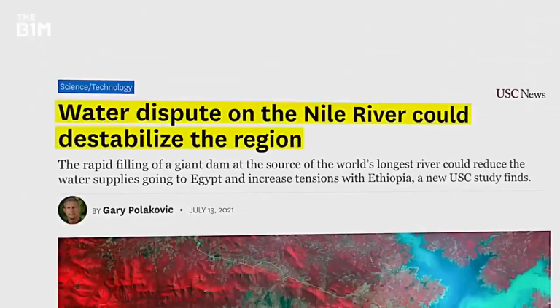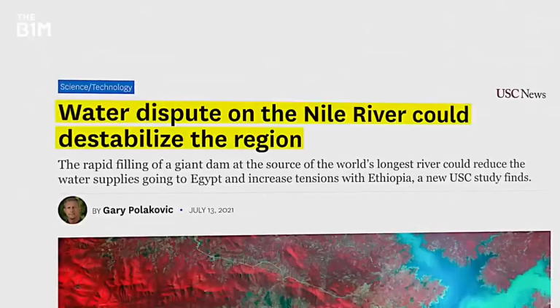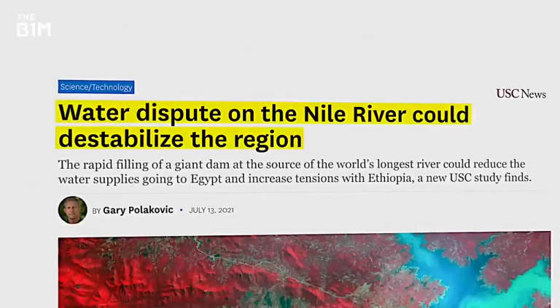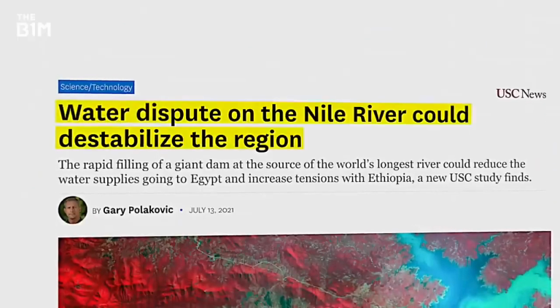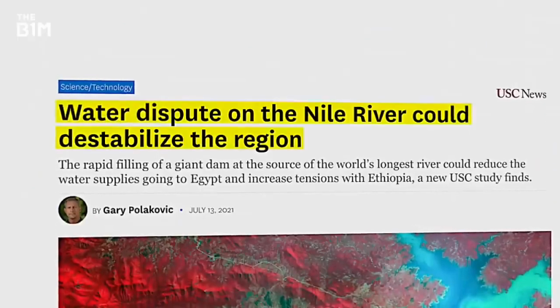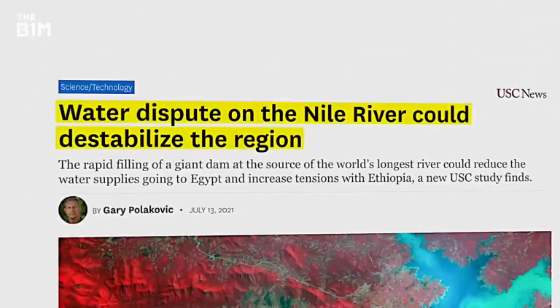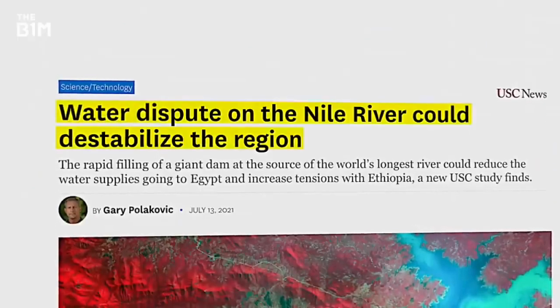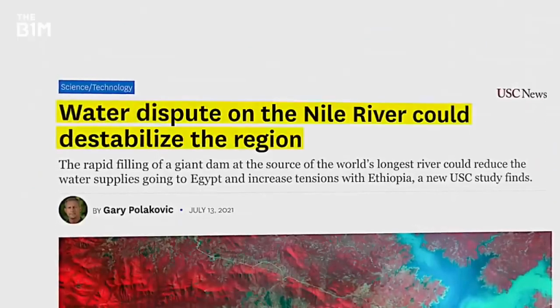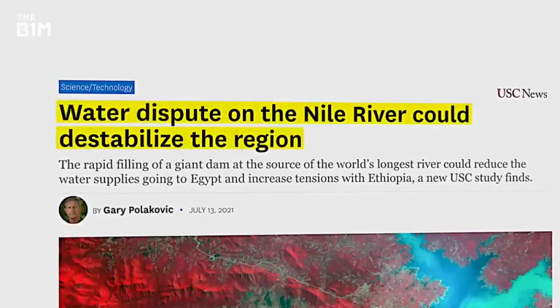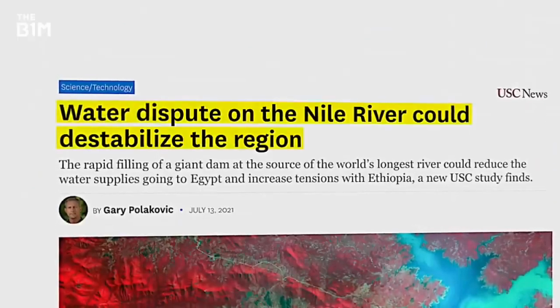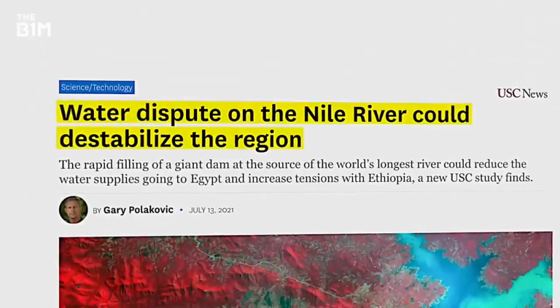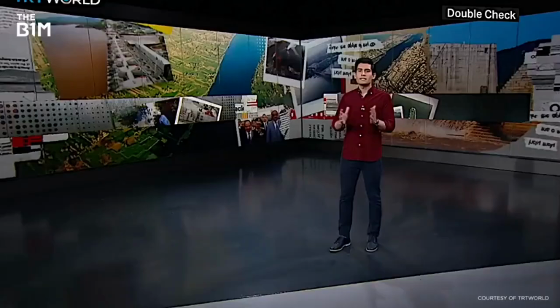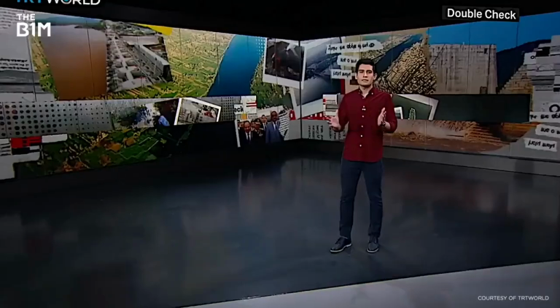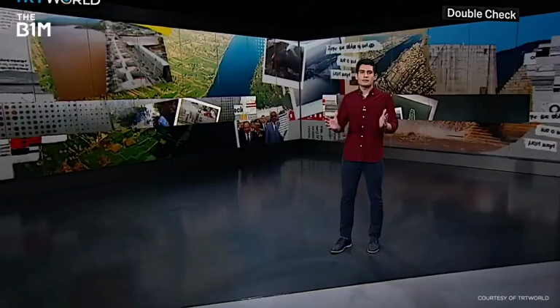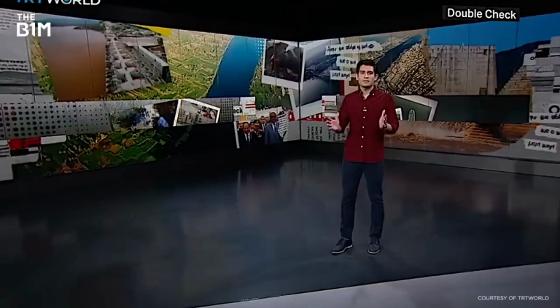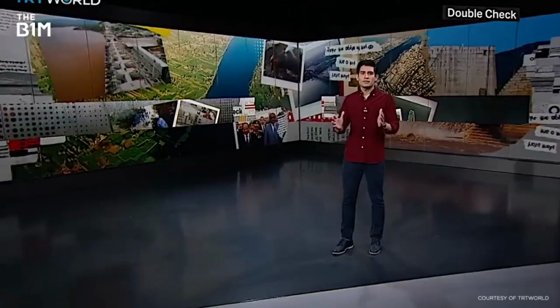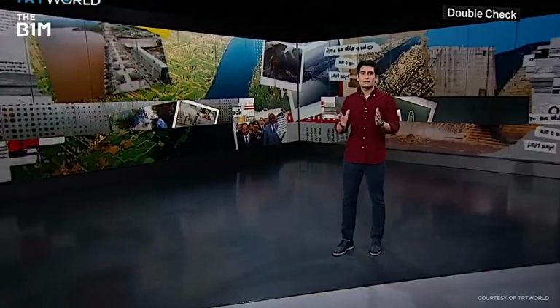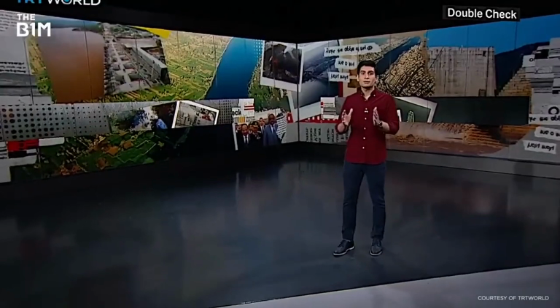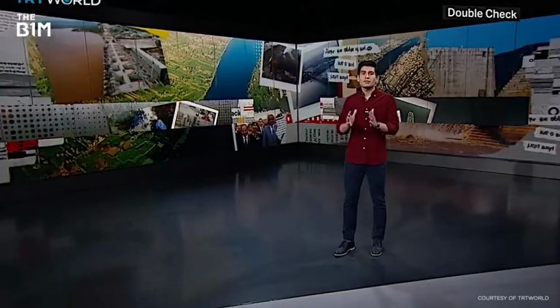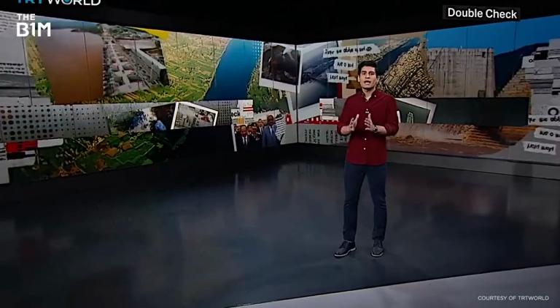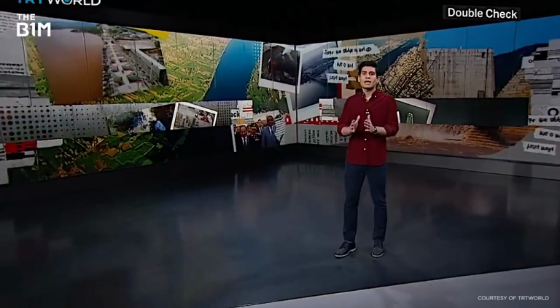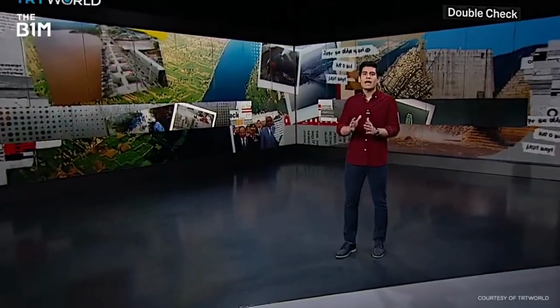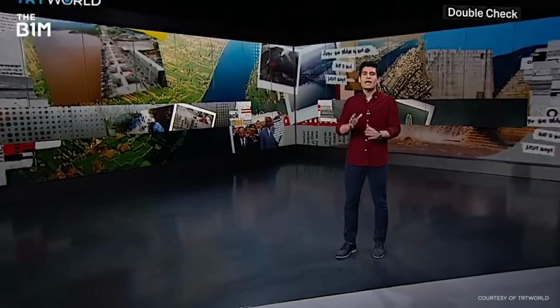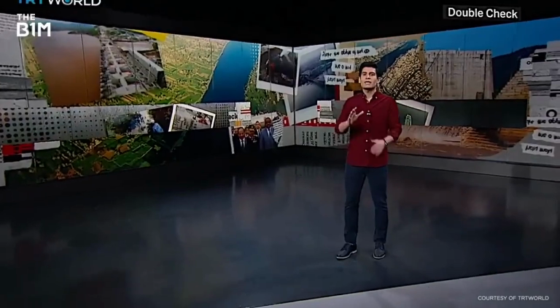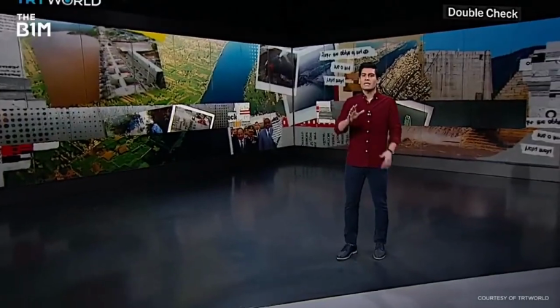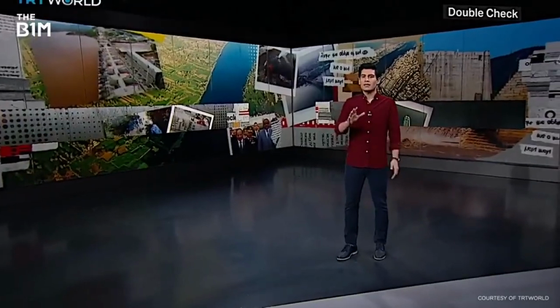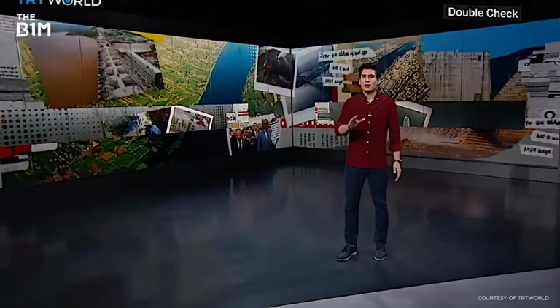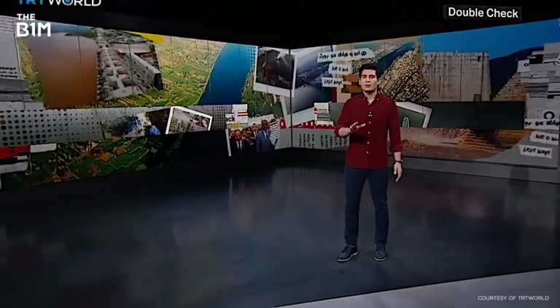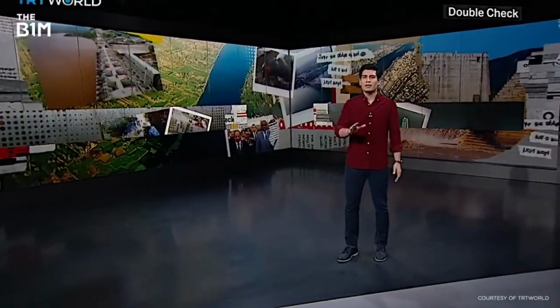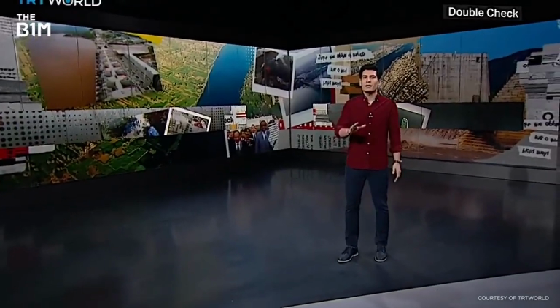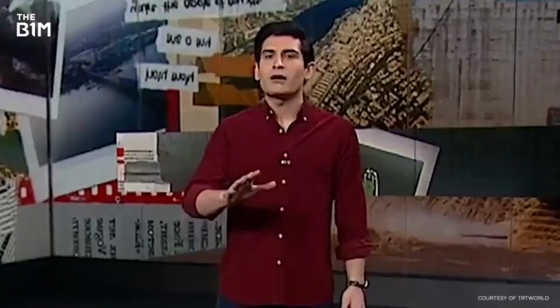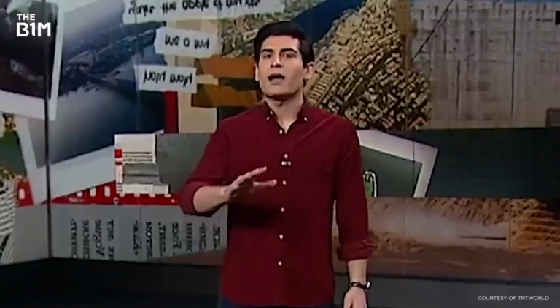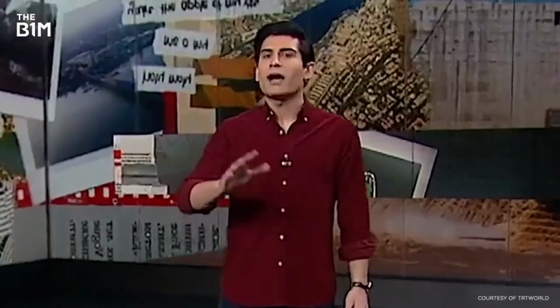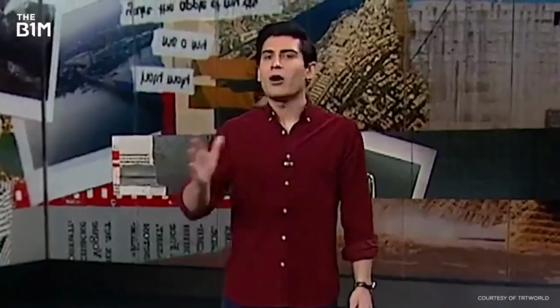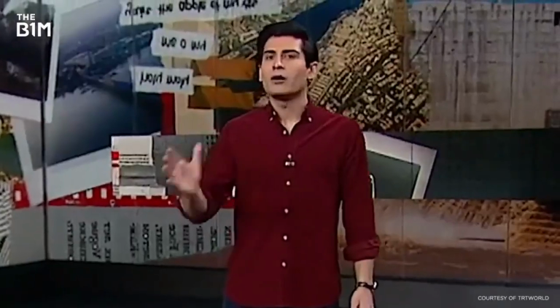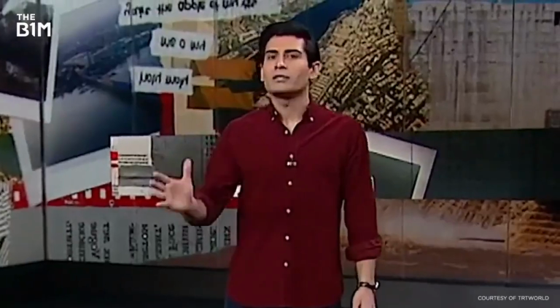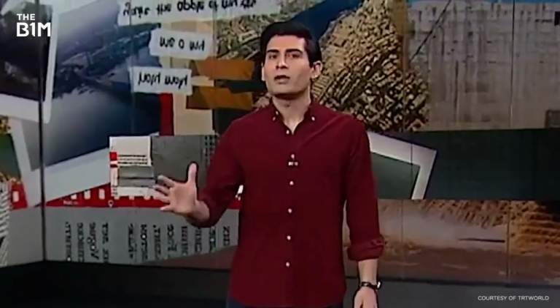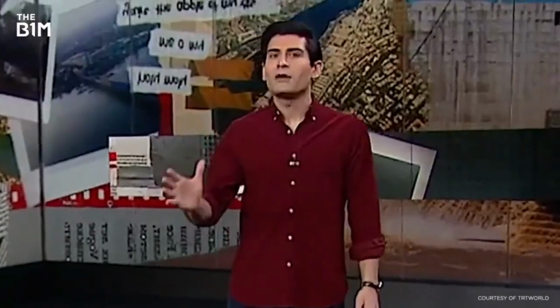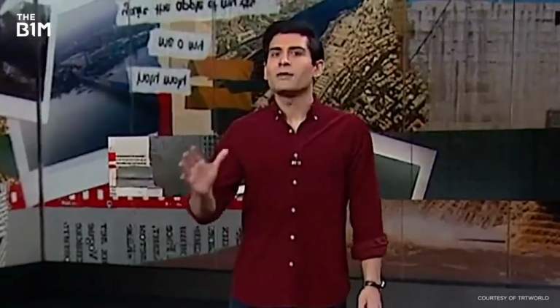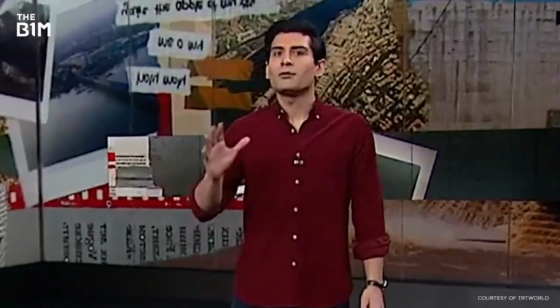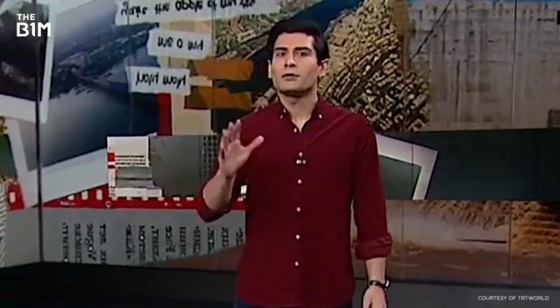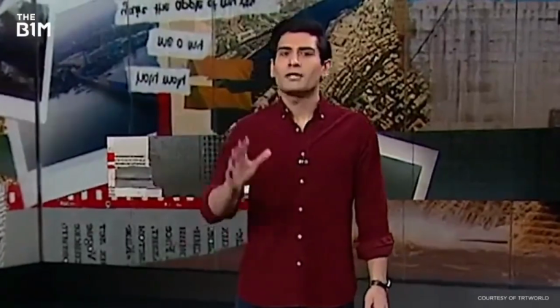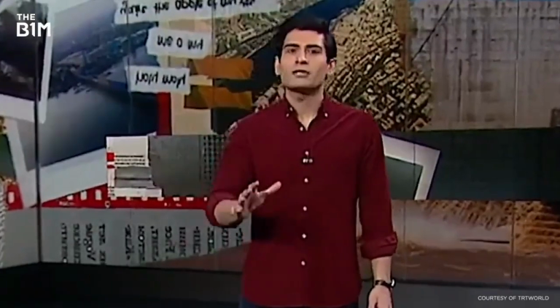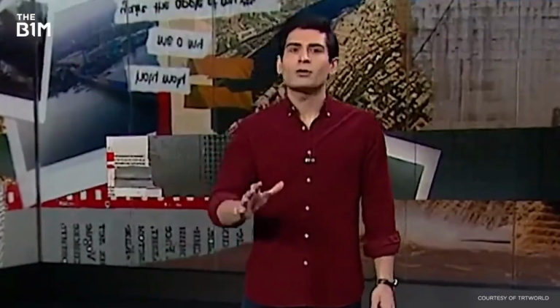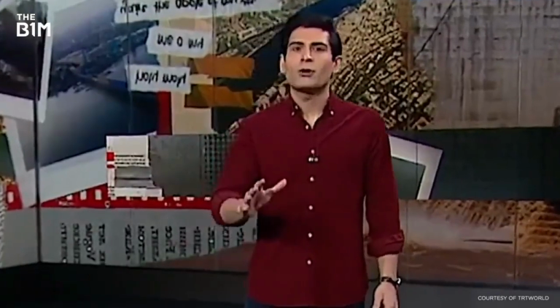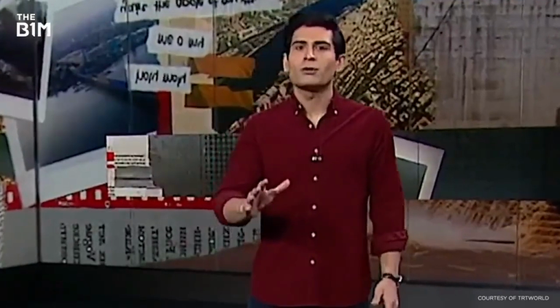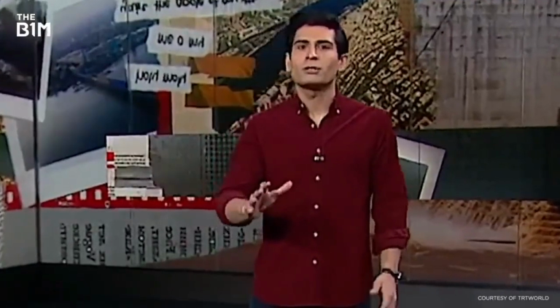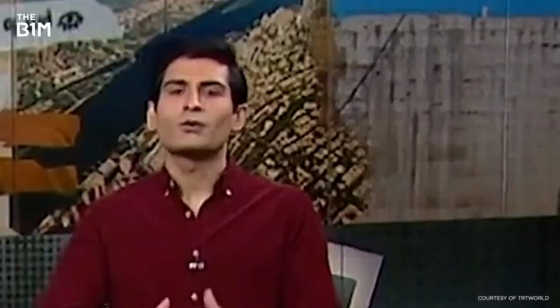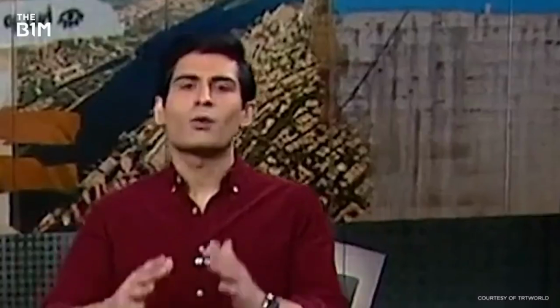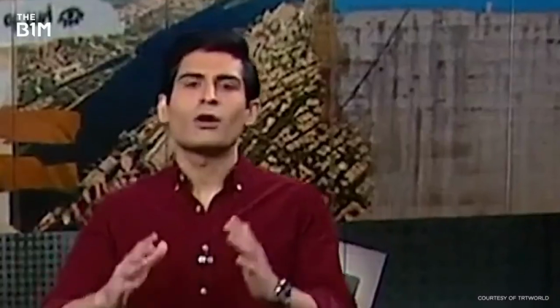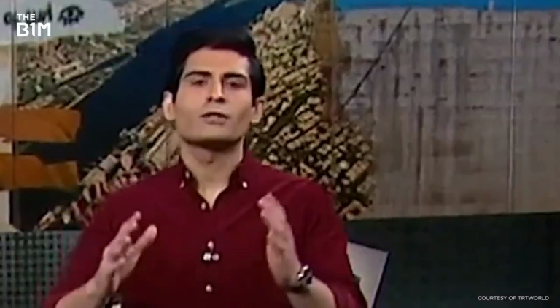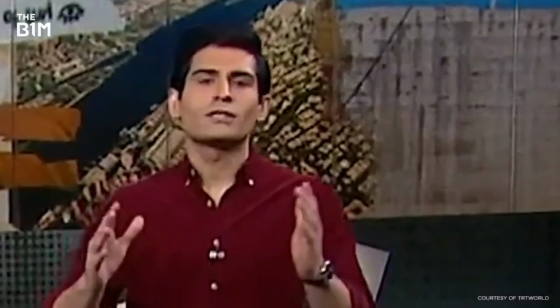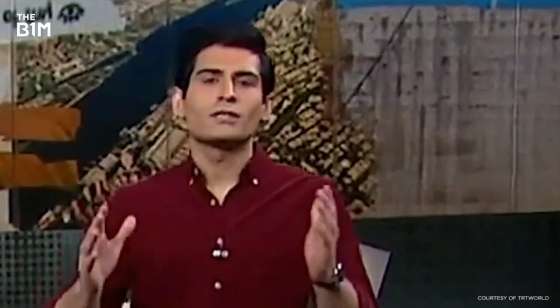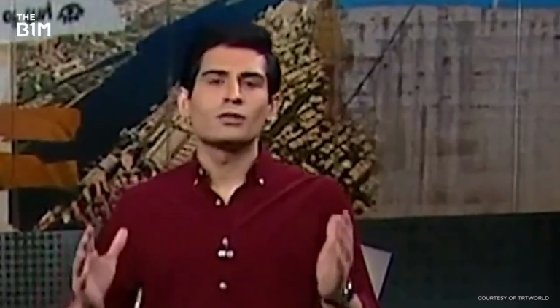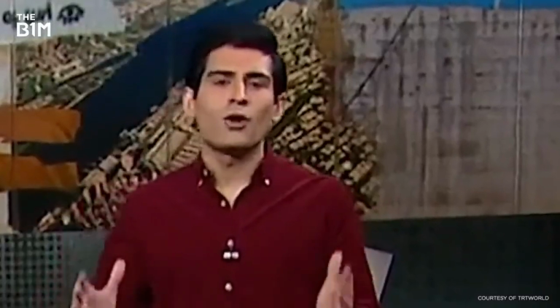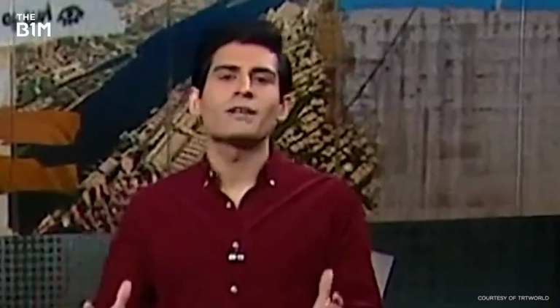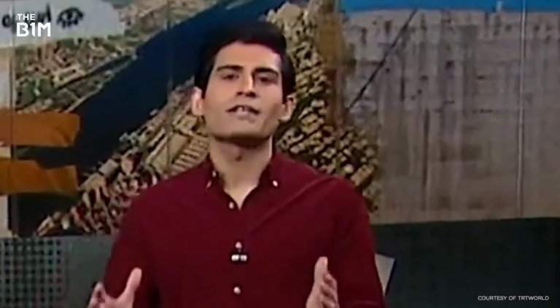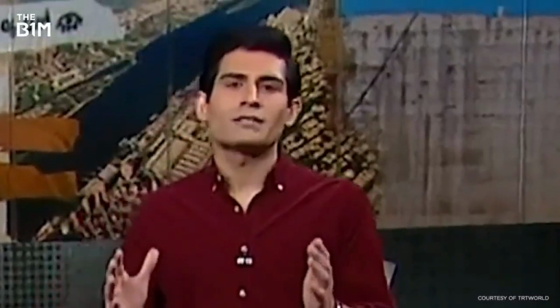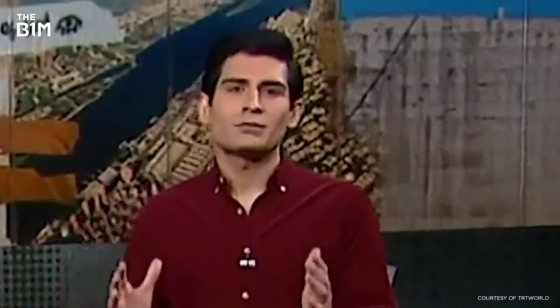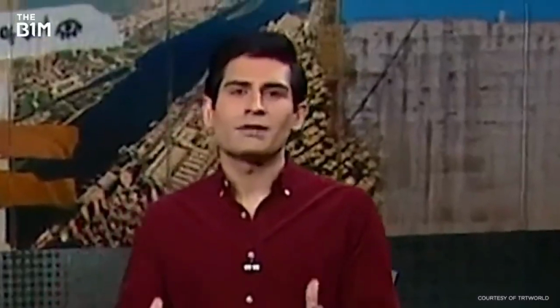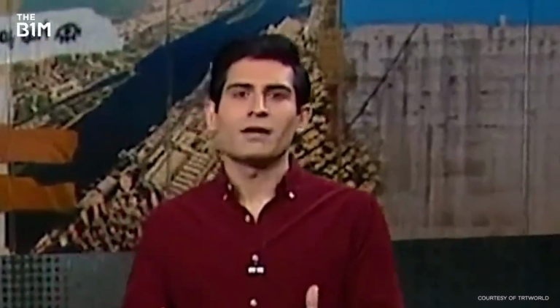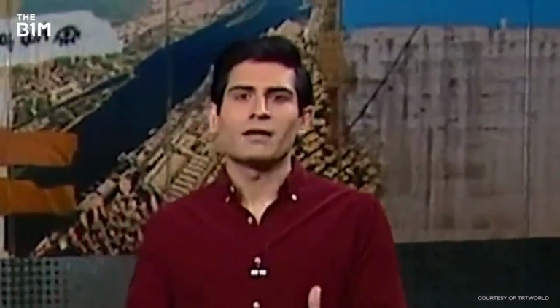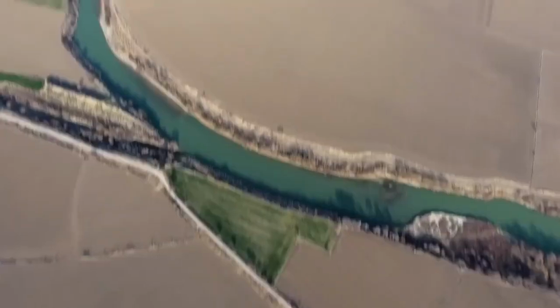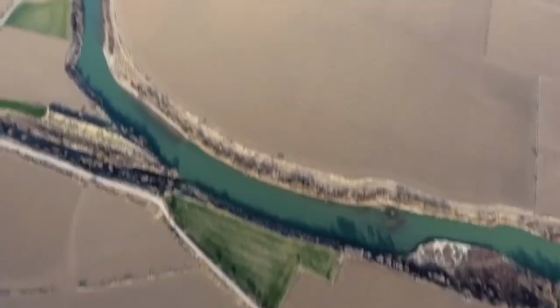Egypt, Sudan and Ethiopia are at odds over who controls the world's longest river — a fight for the Nile.